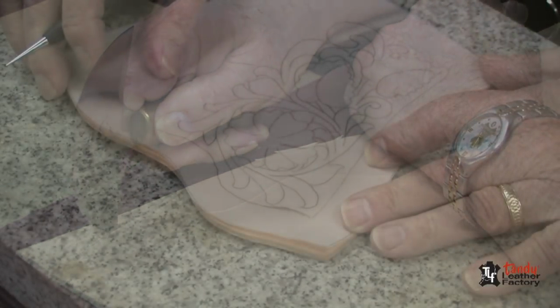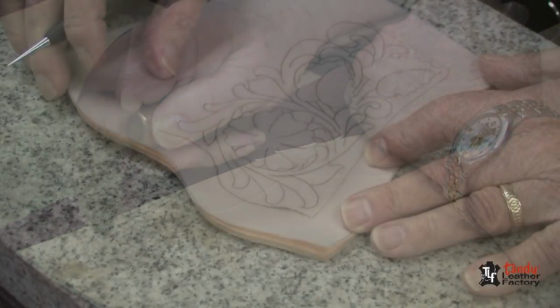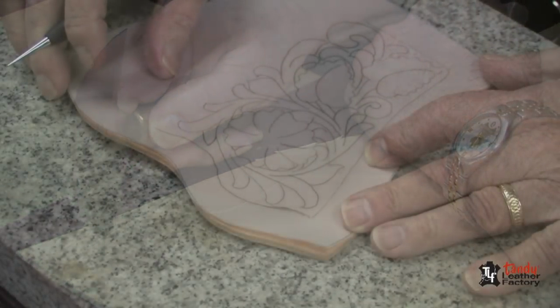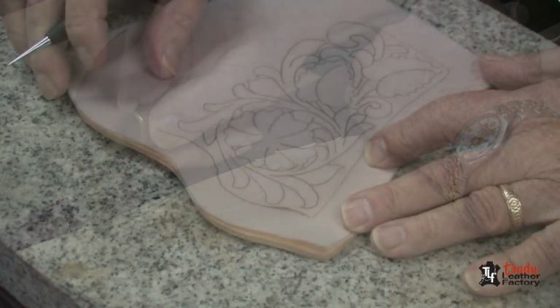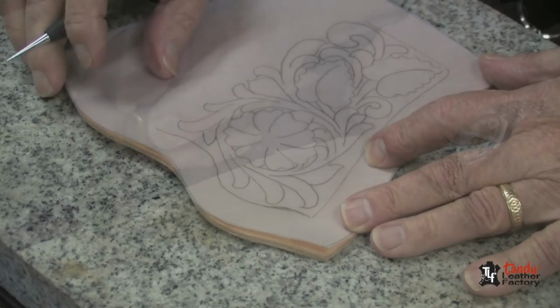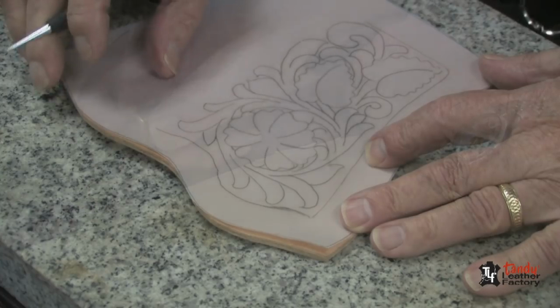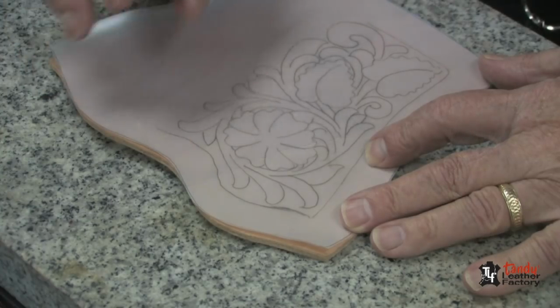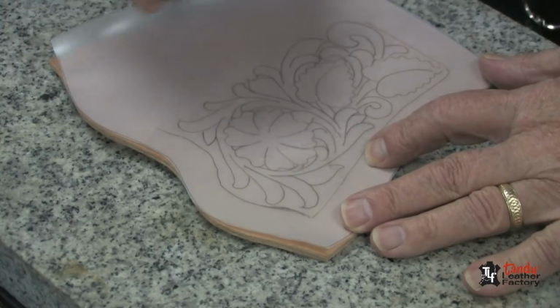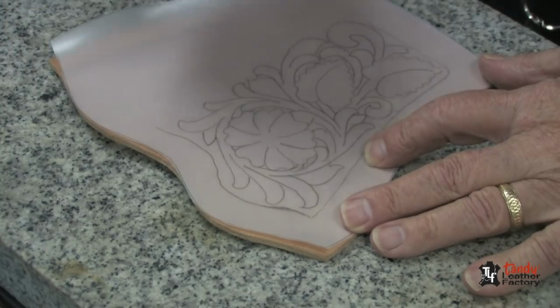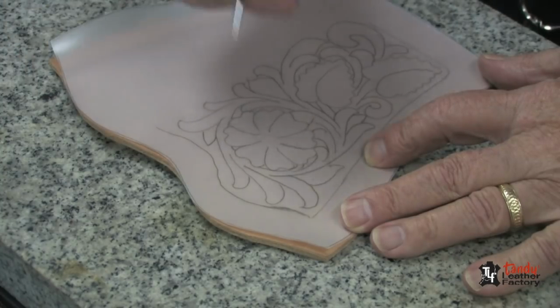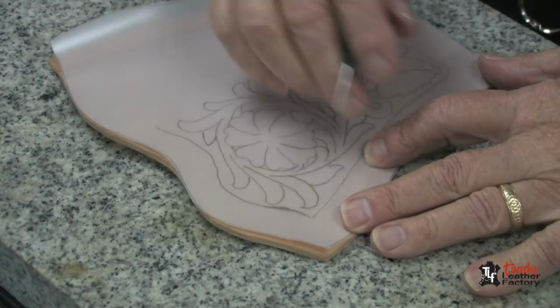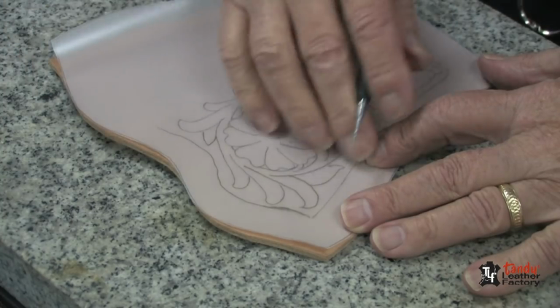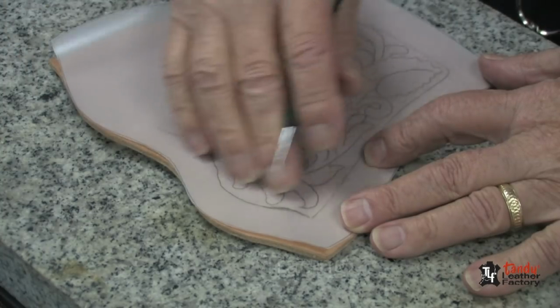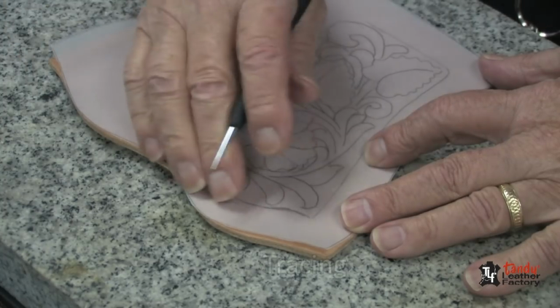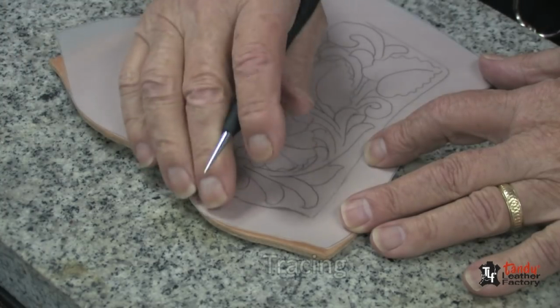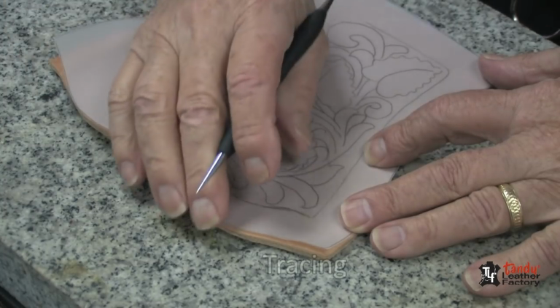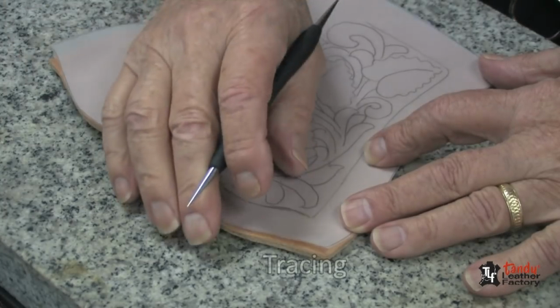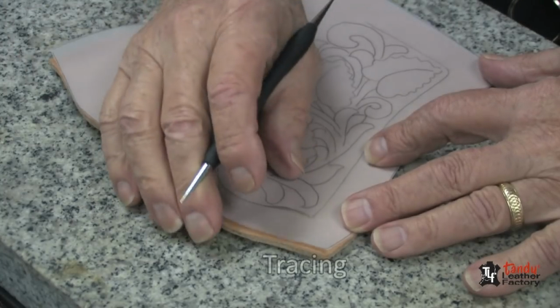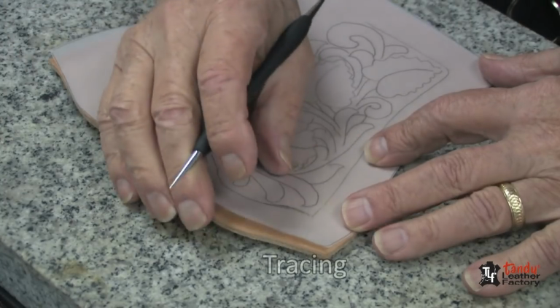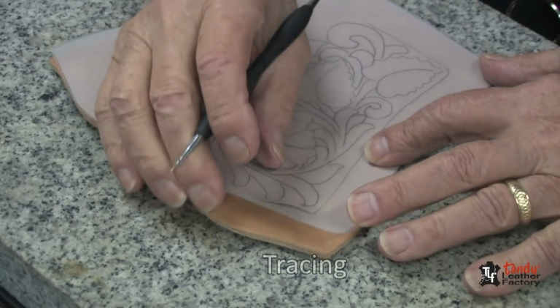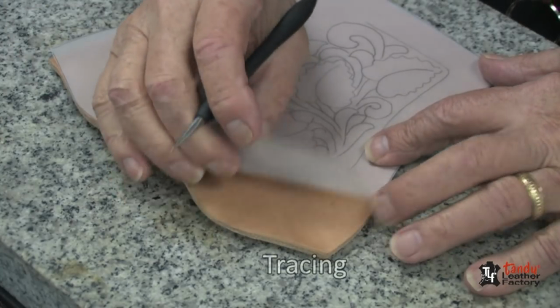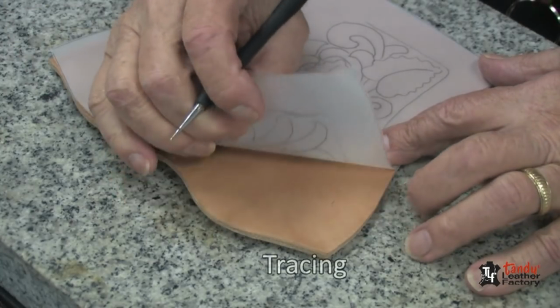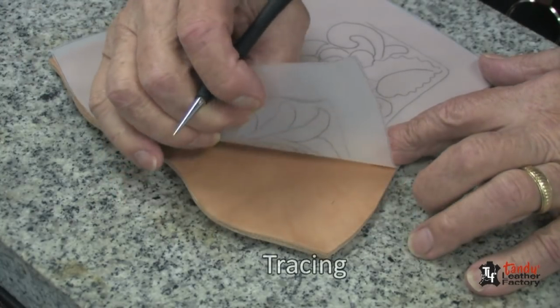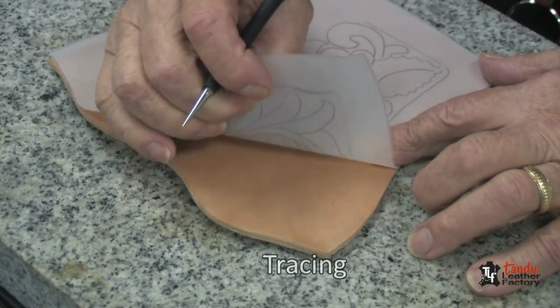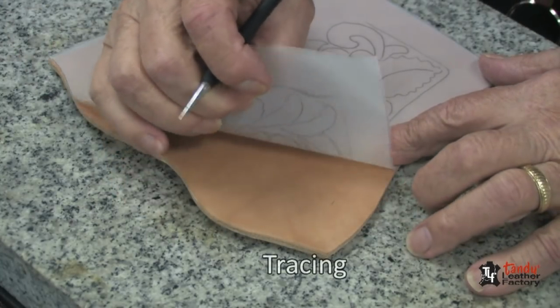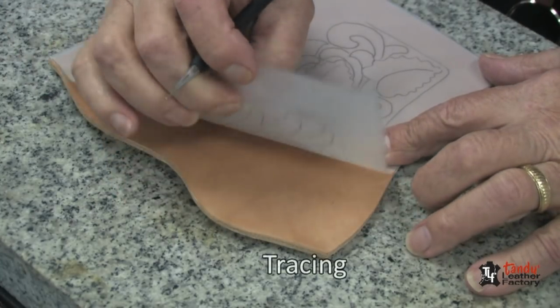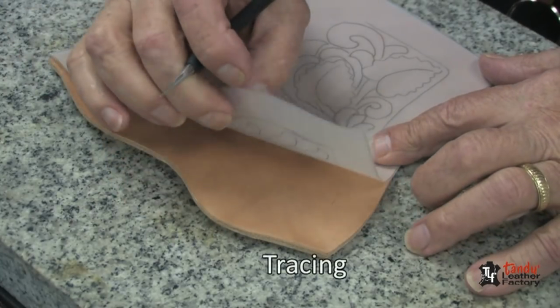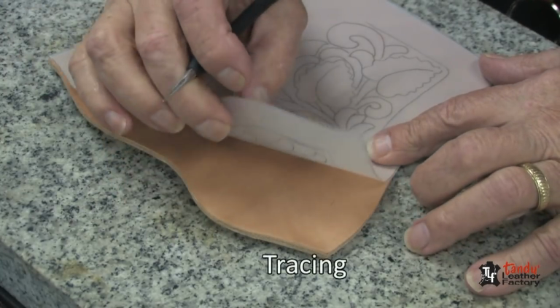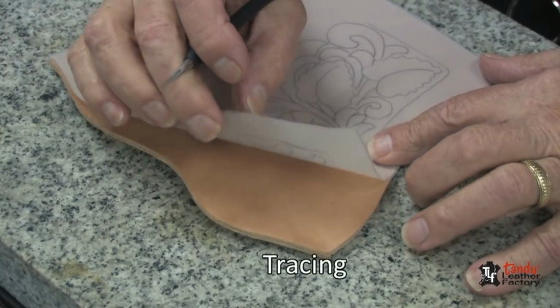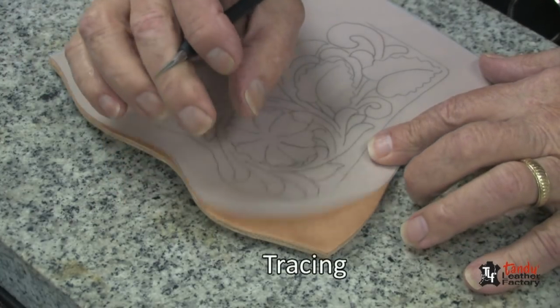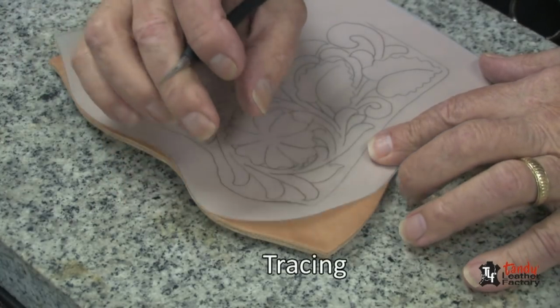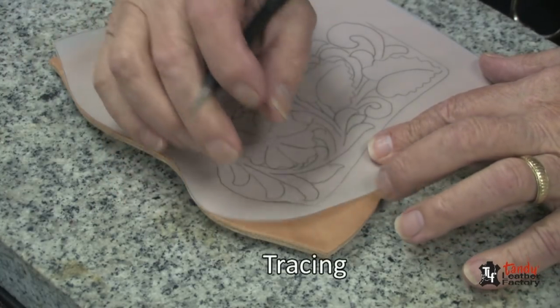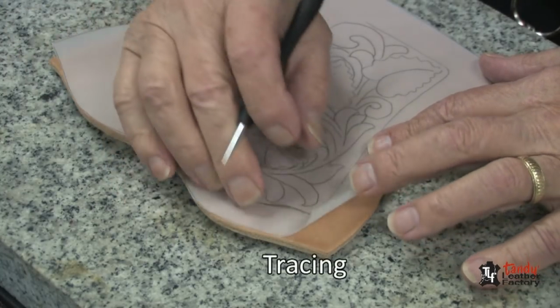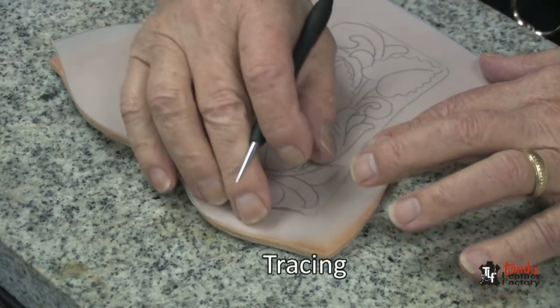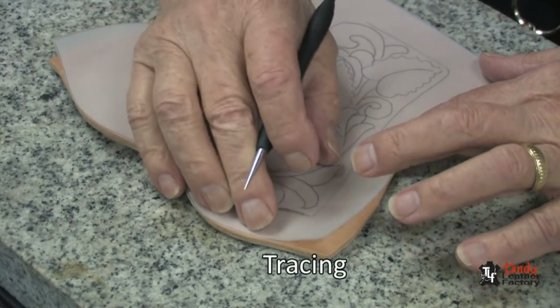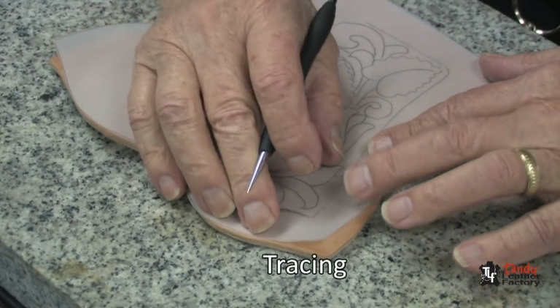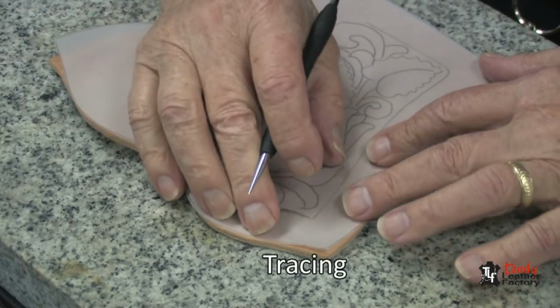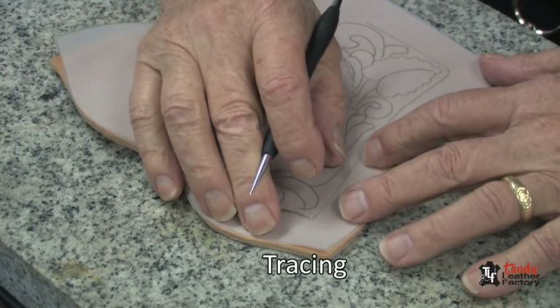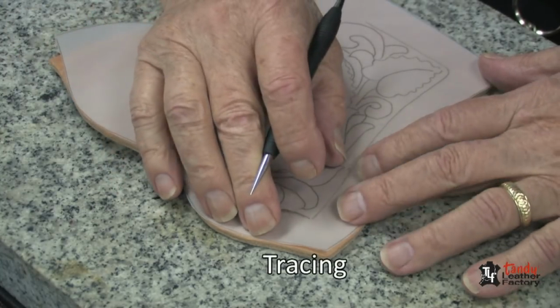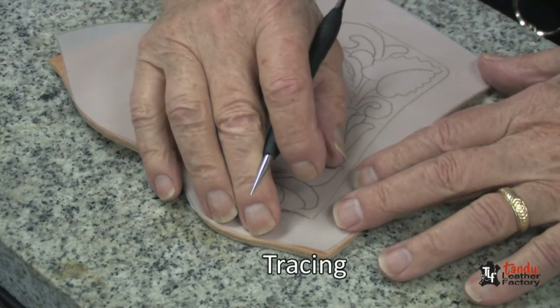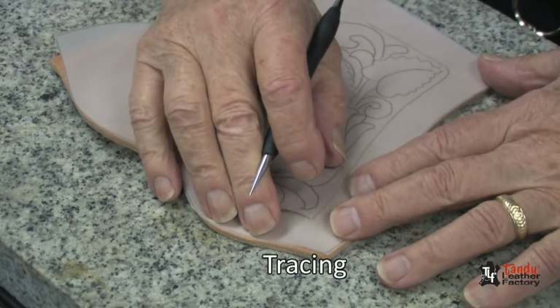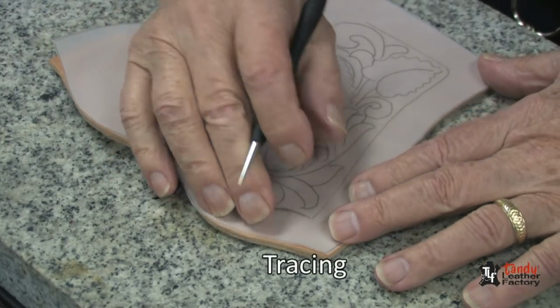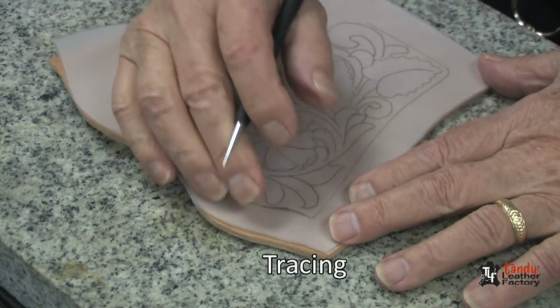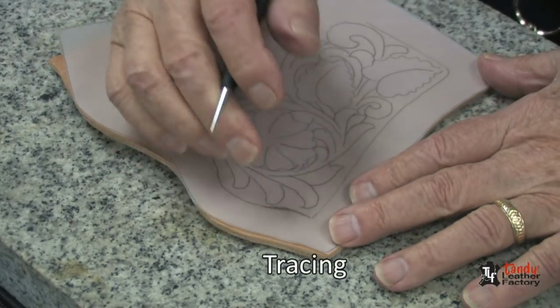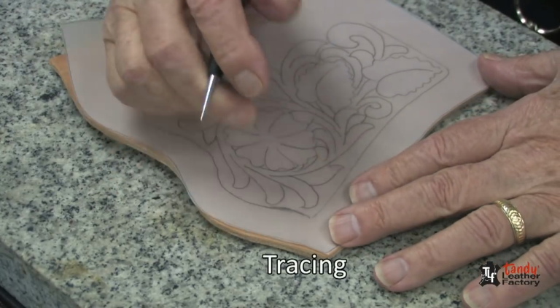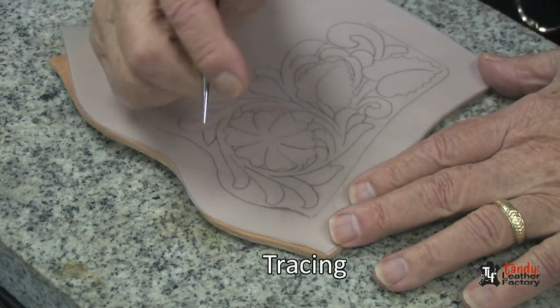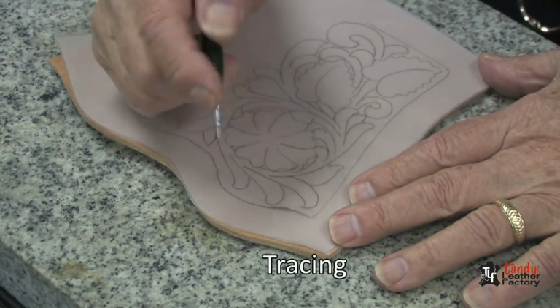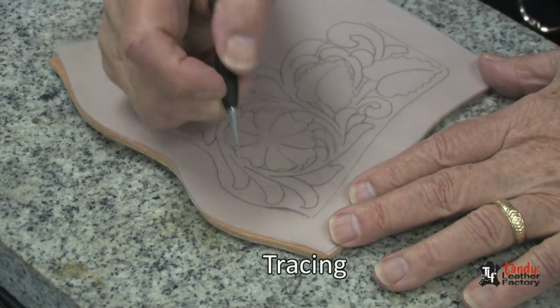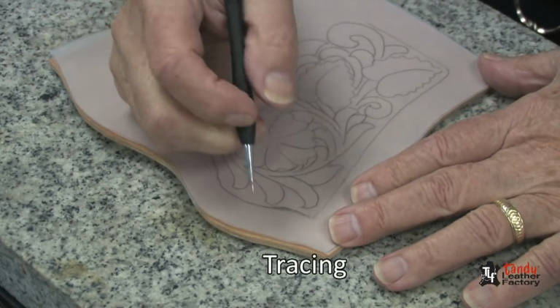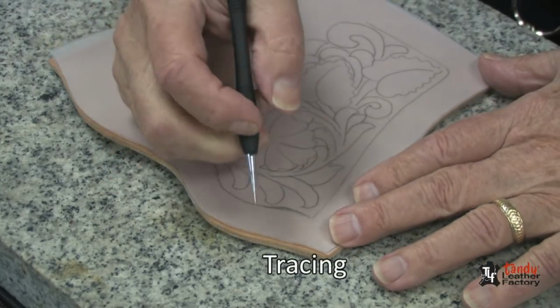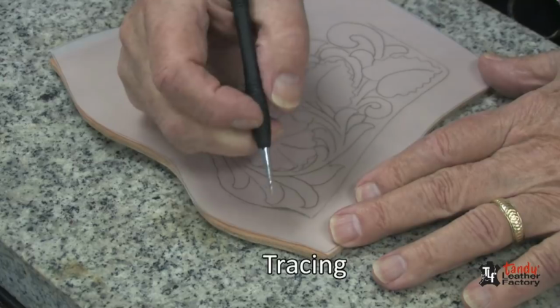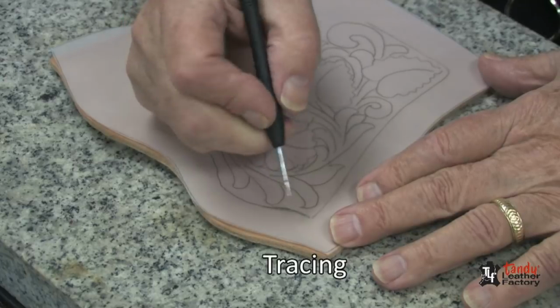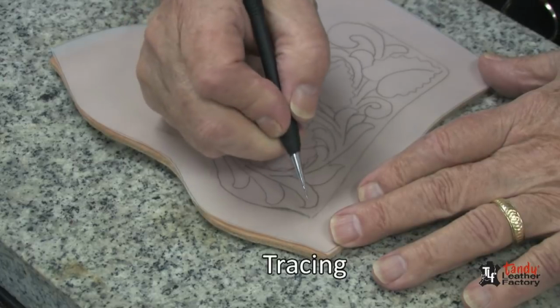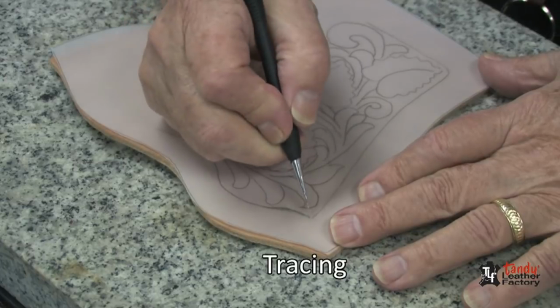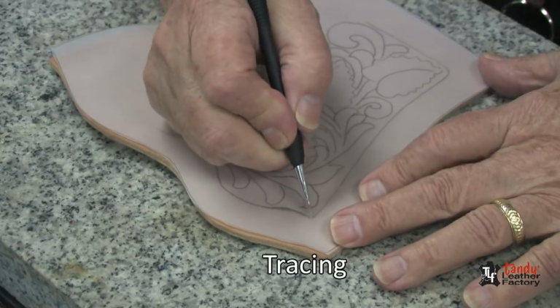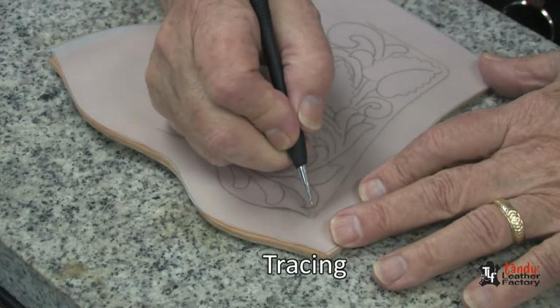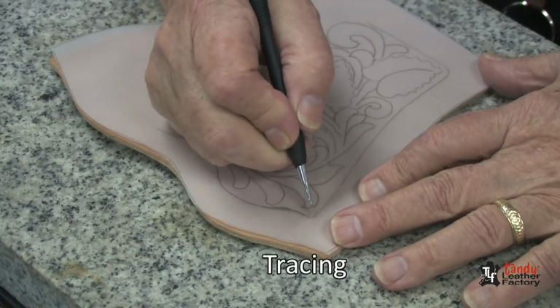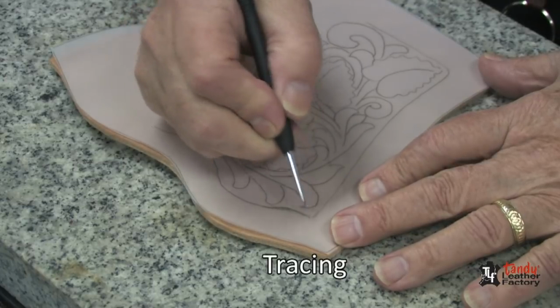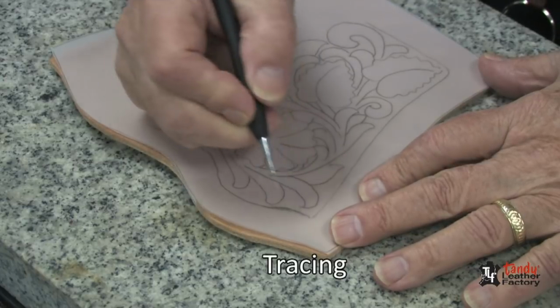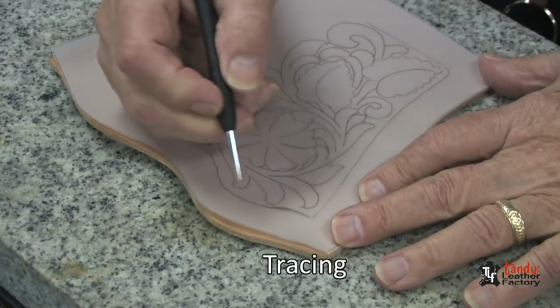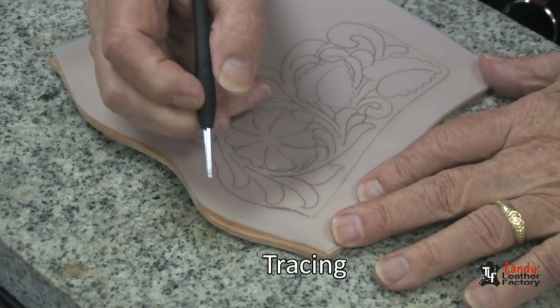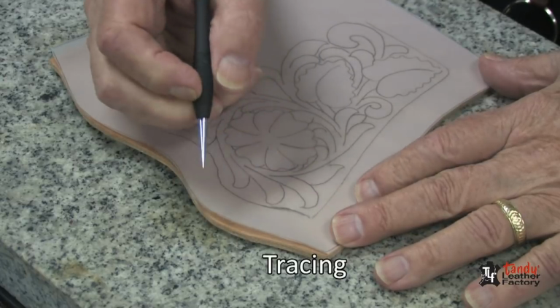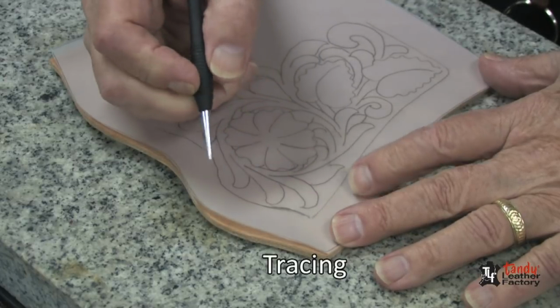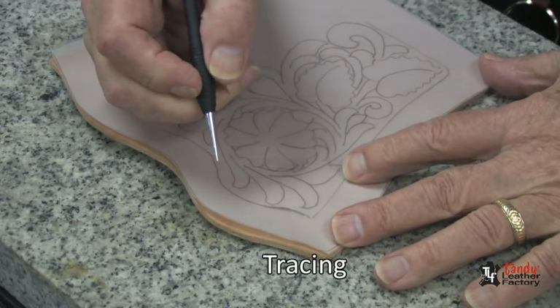Now that we have all of our pieces cut, if you're going to do any tooling, now is the time to do it.